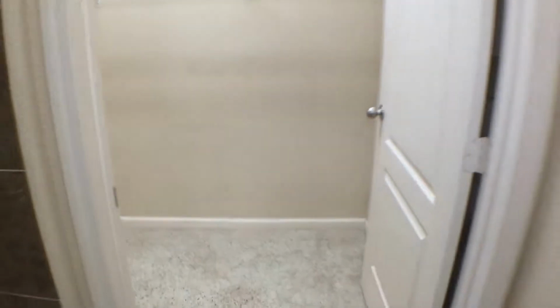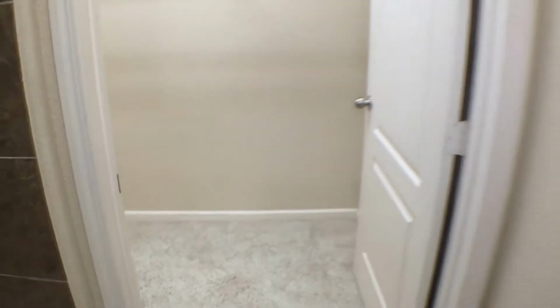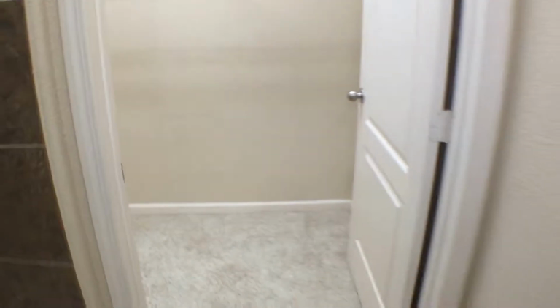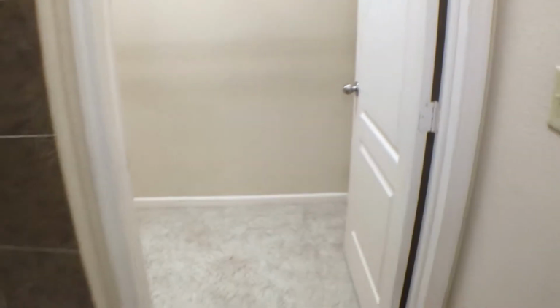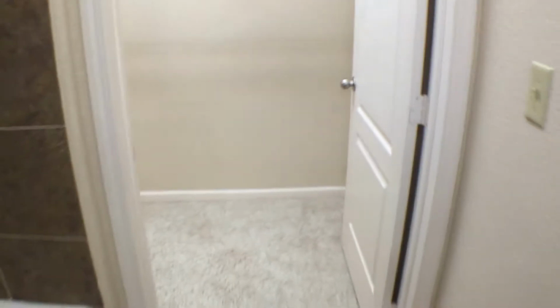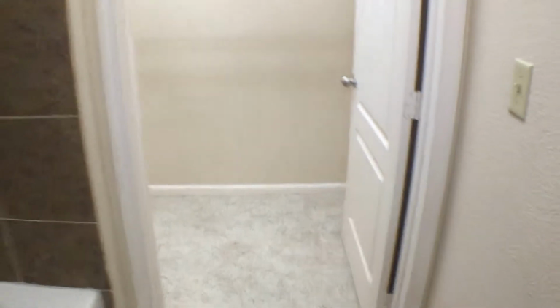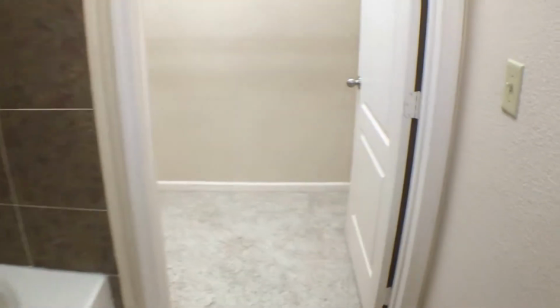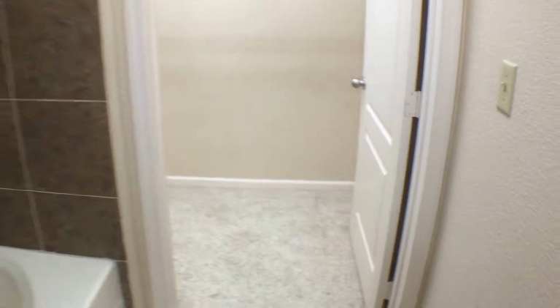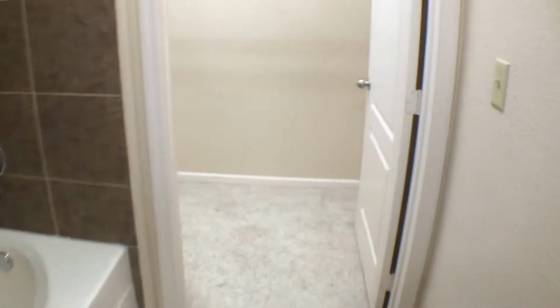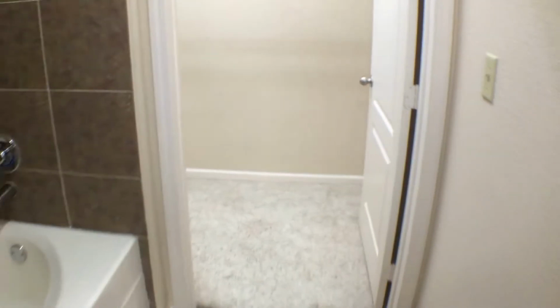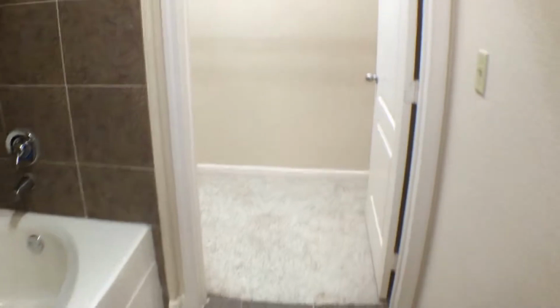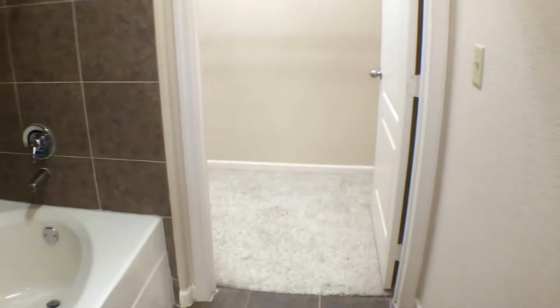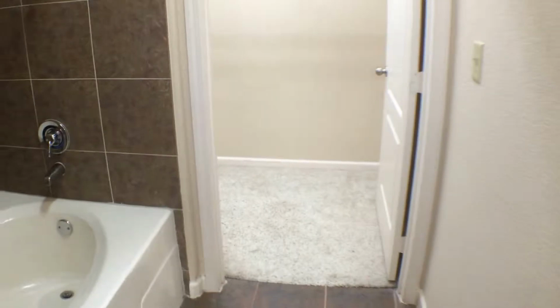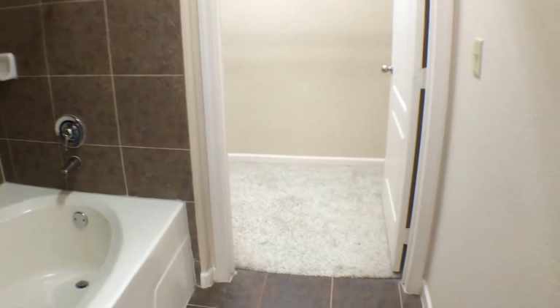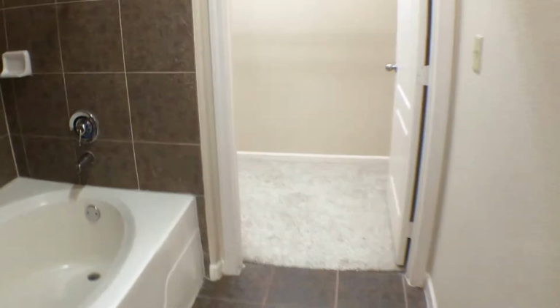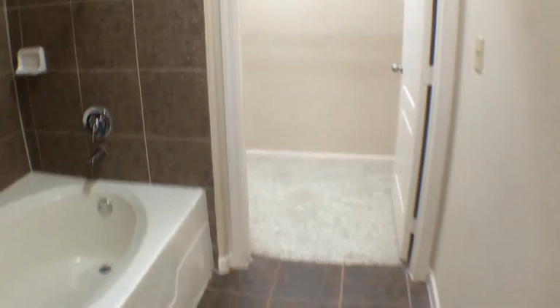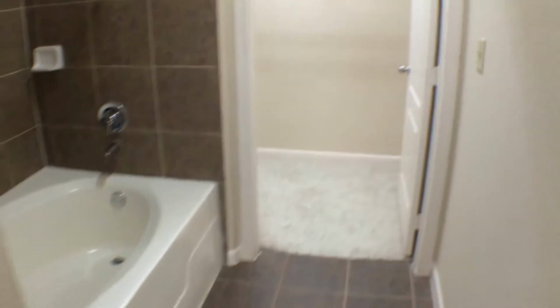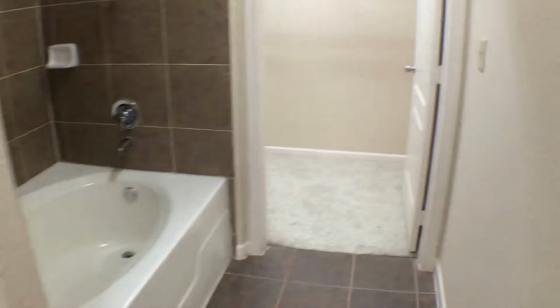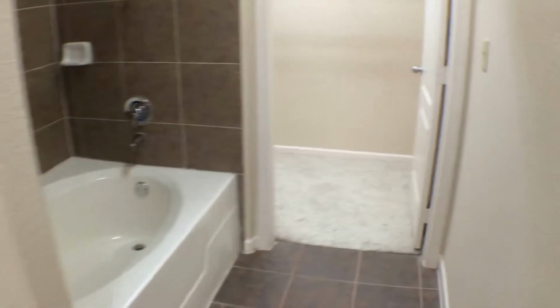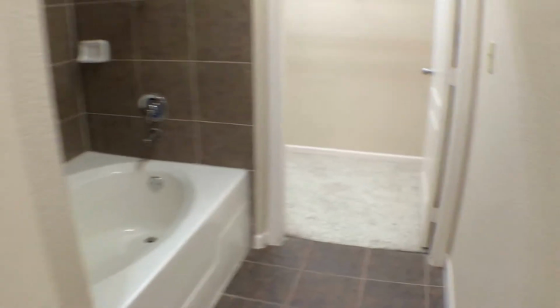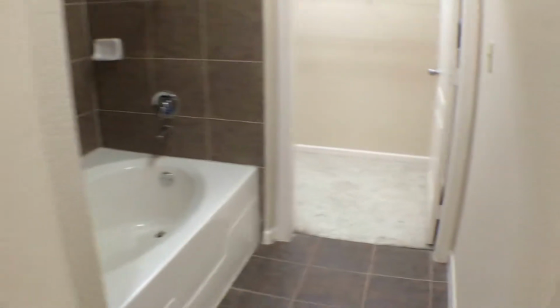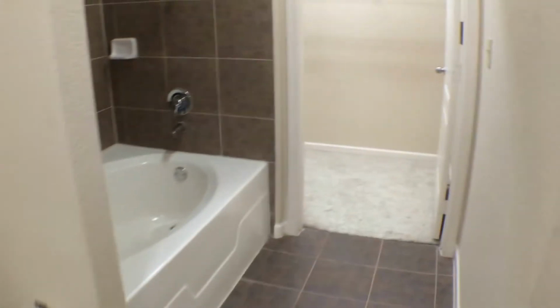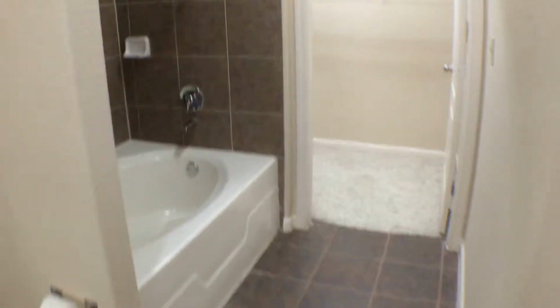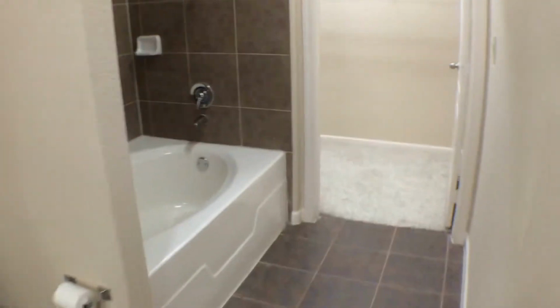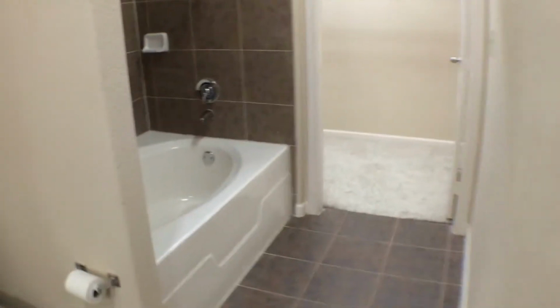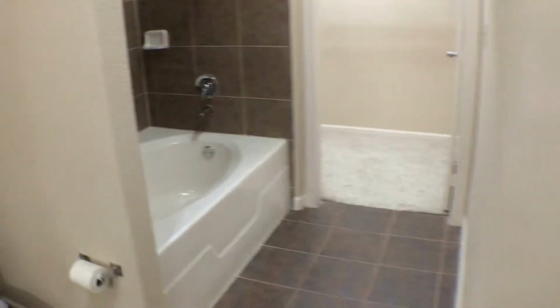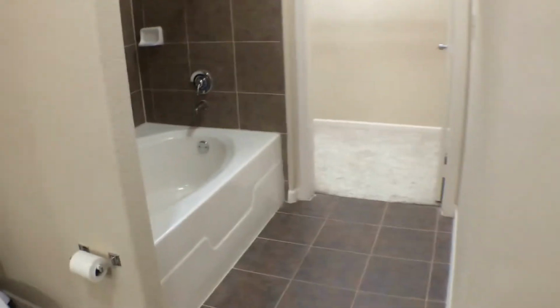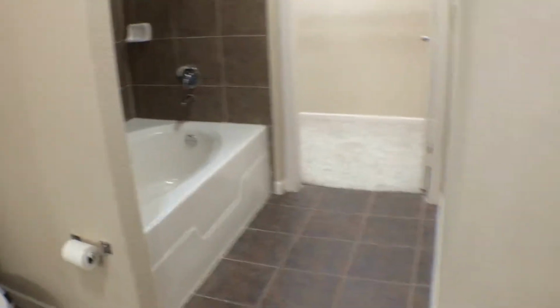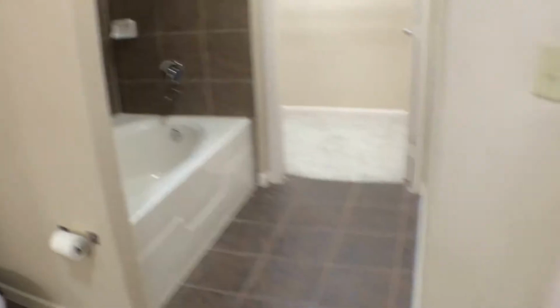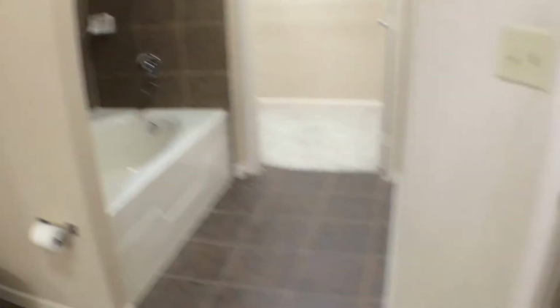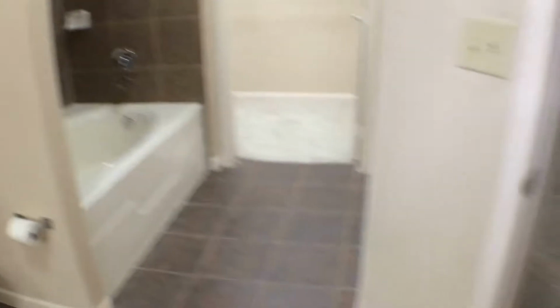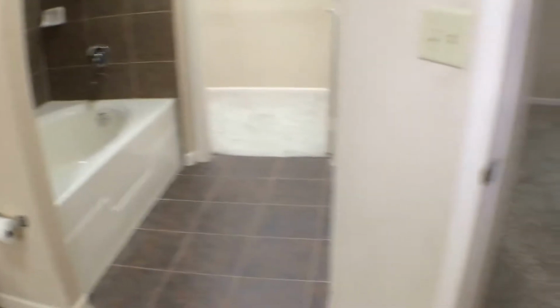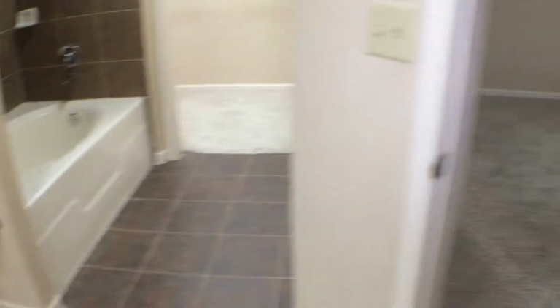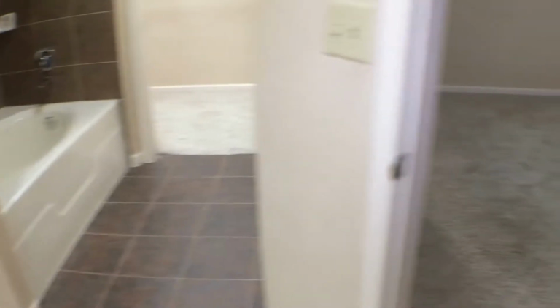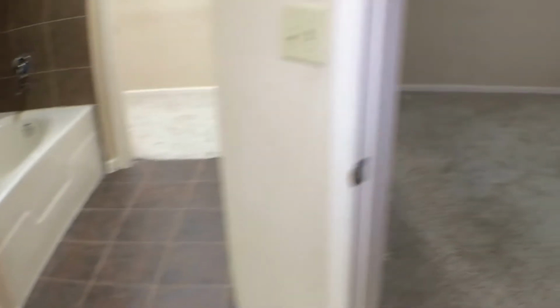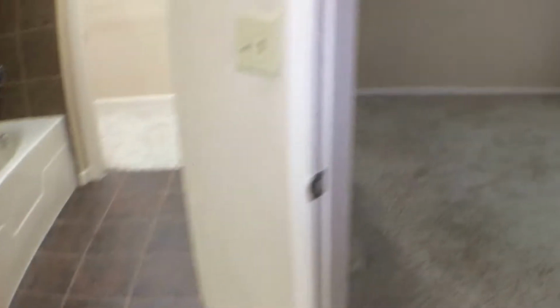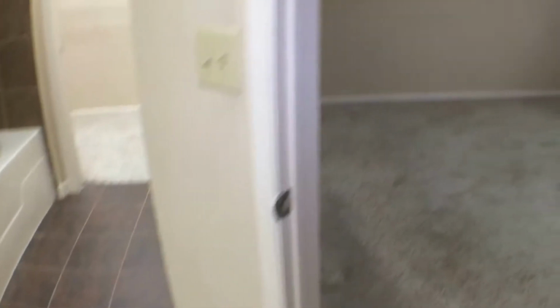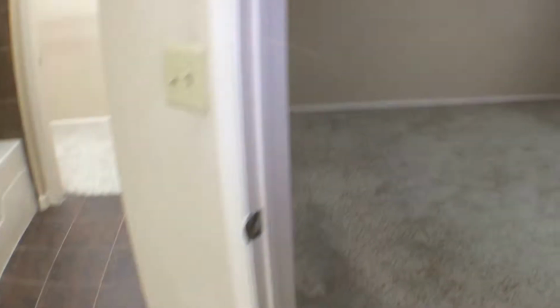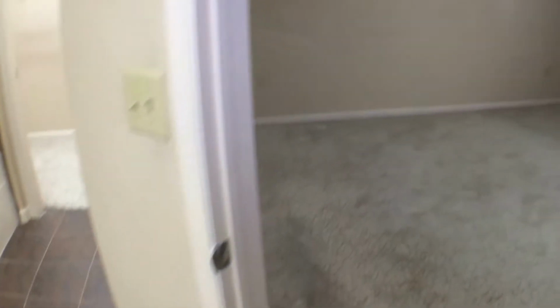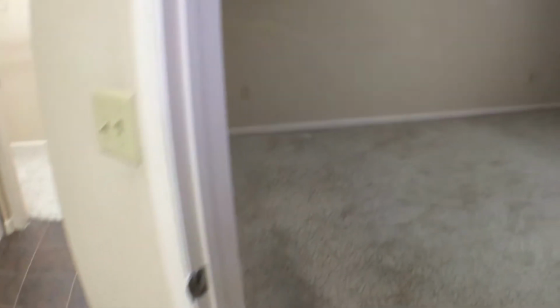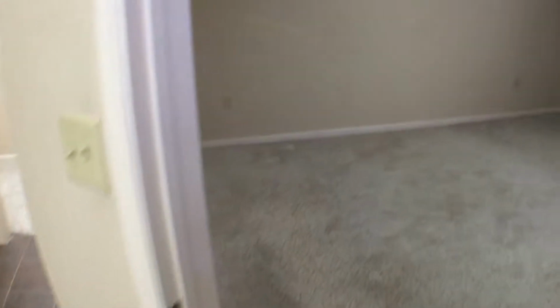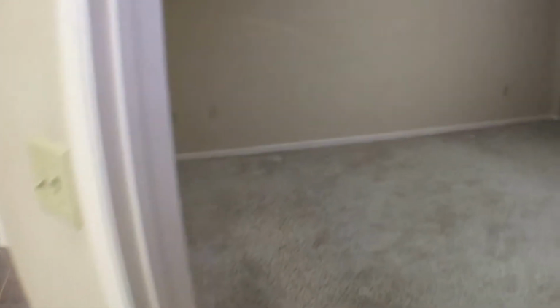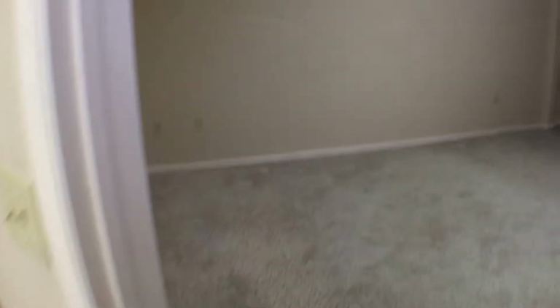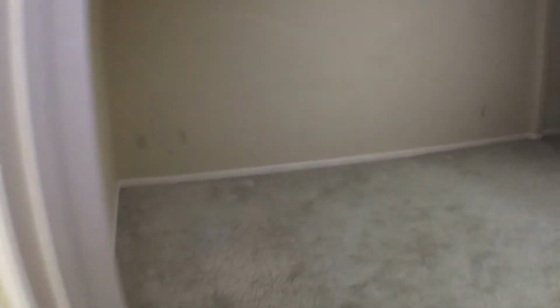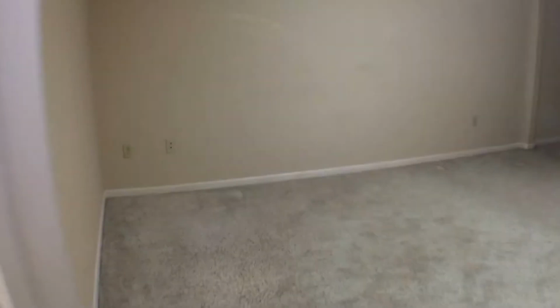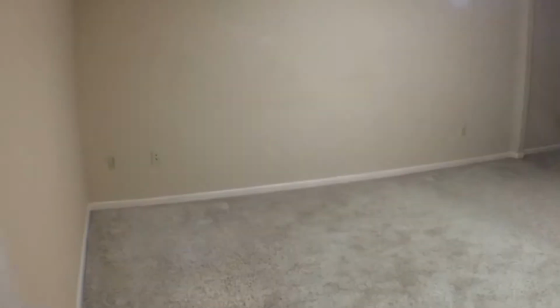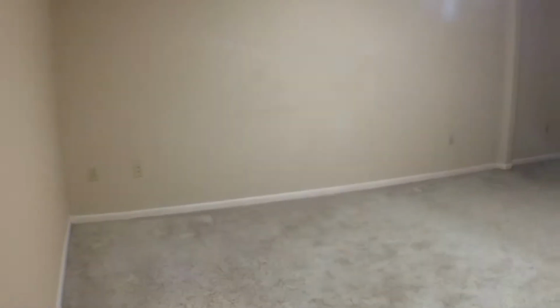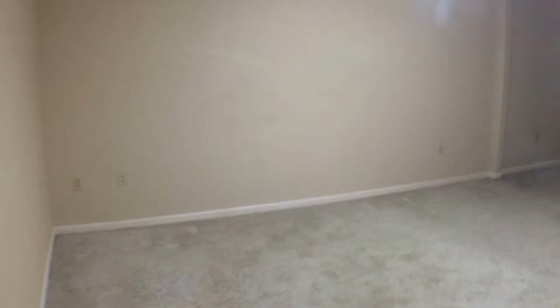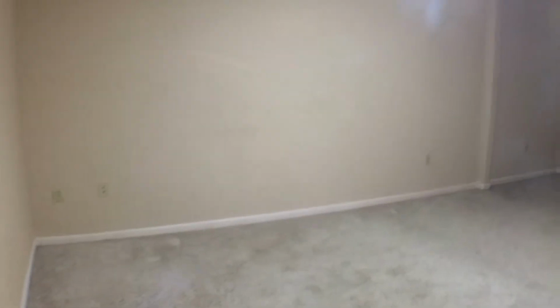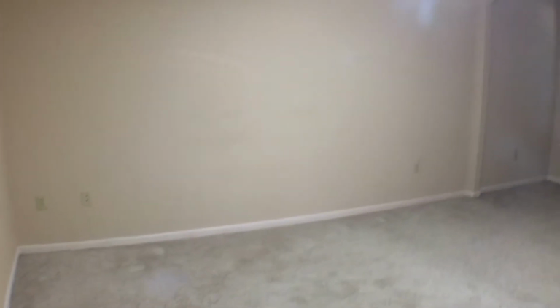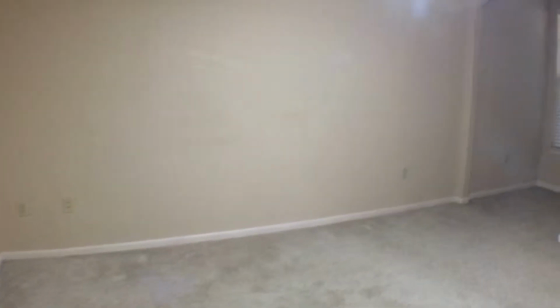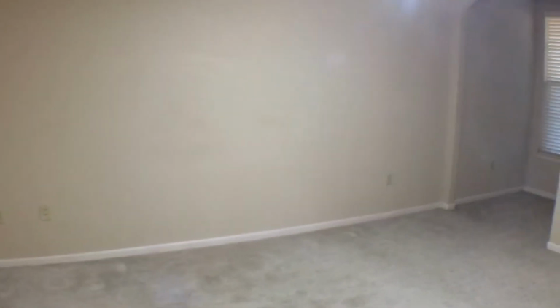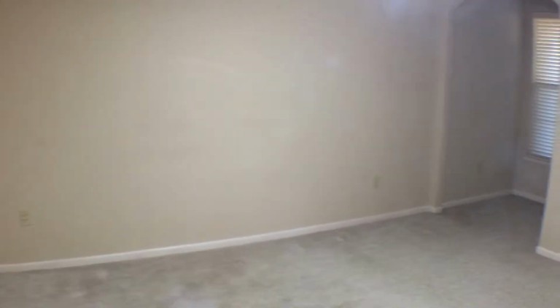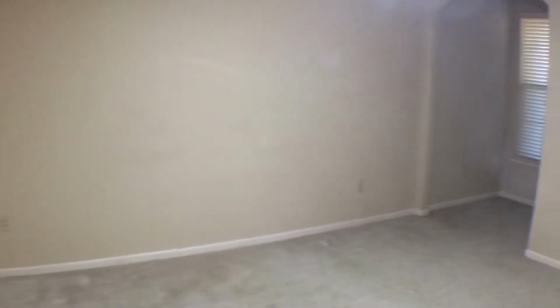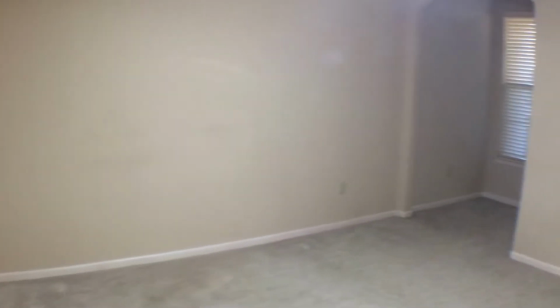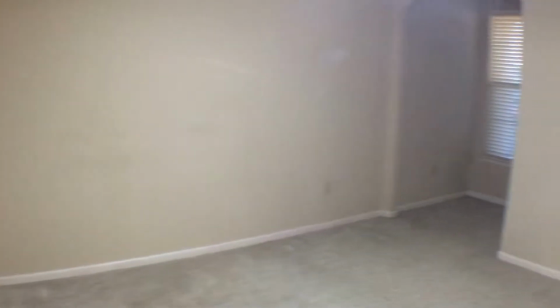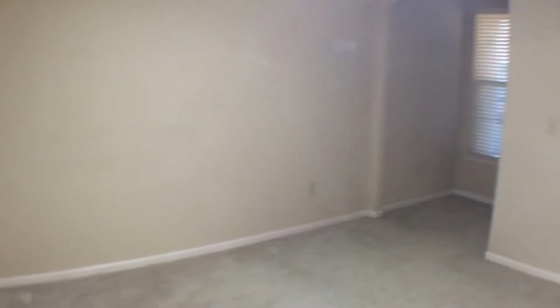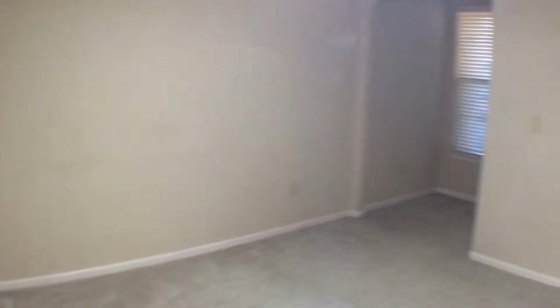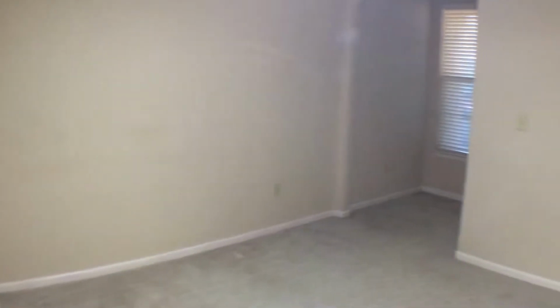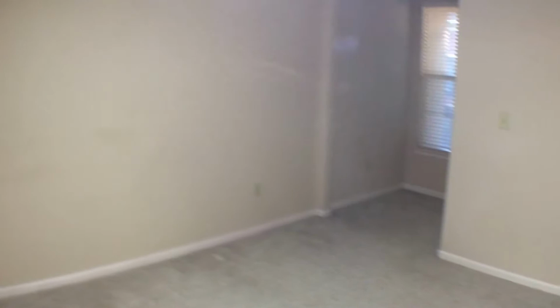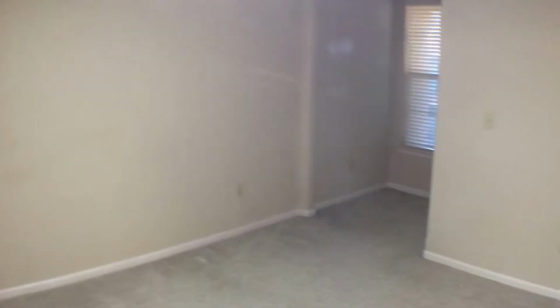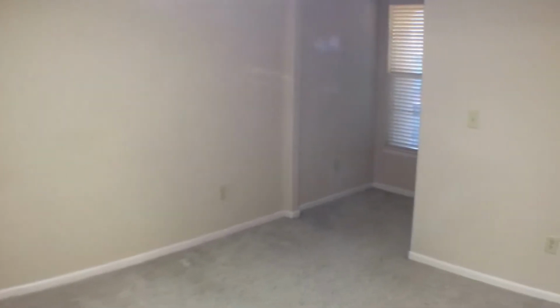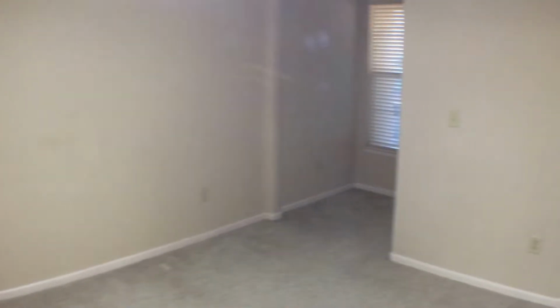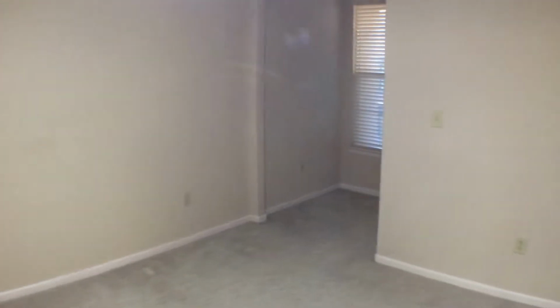Once again, it's HoustonRPM.com. Thank you for viewing.